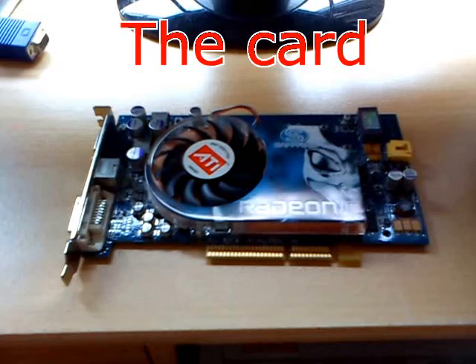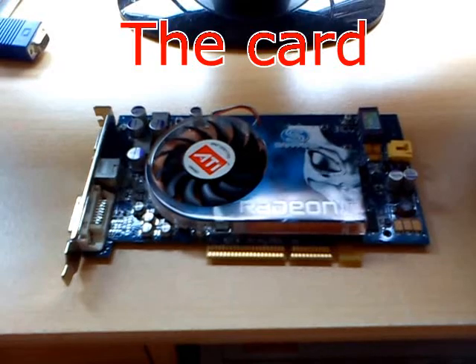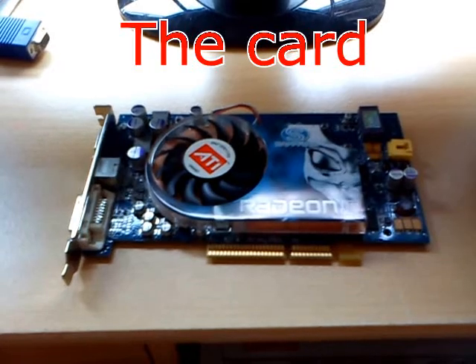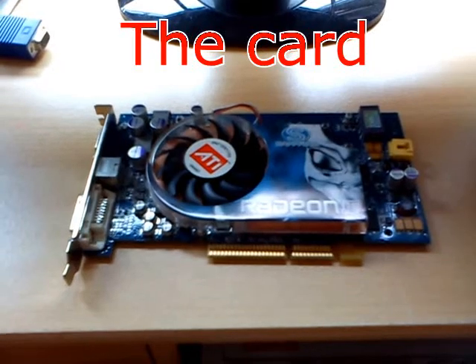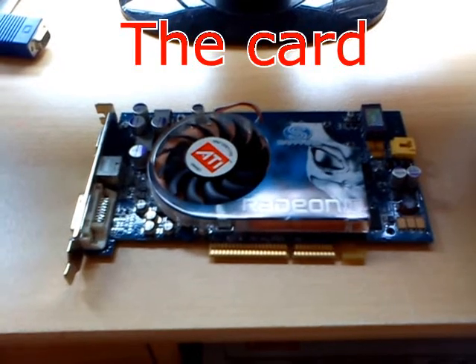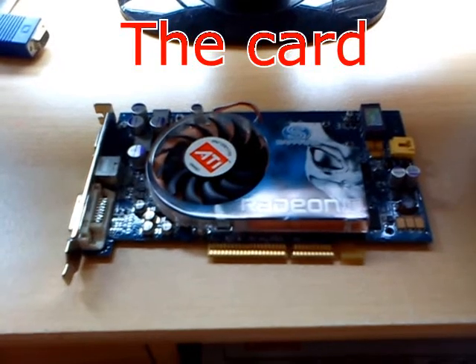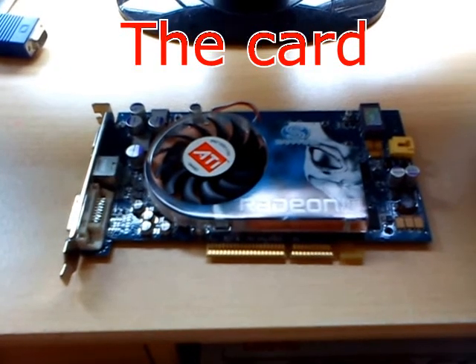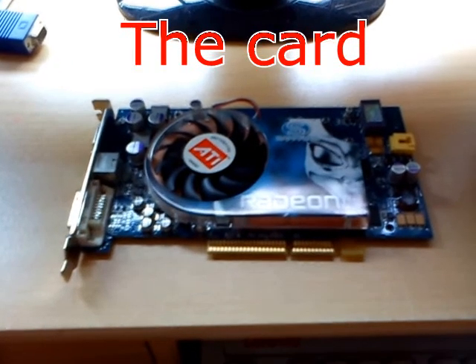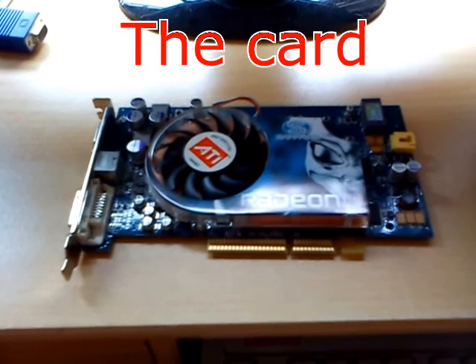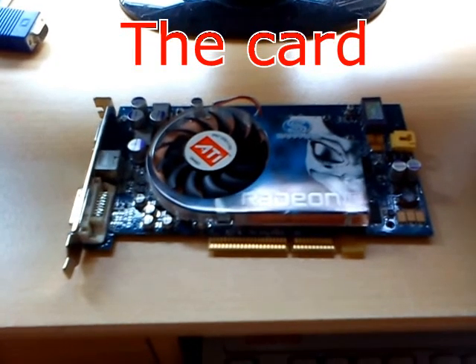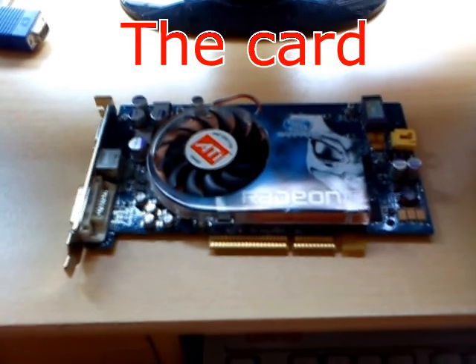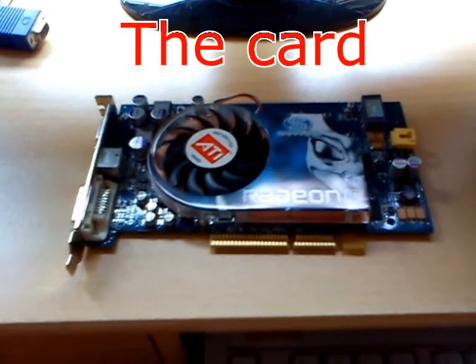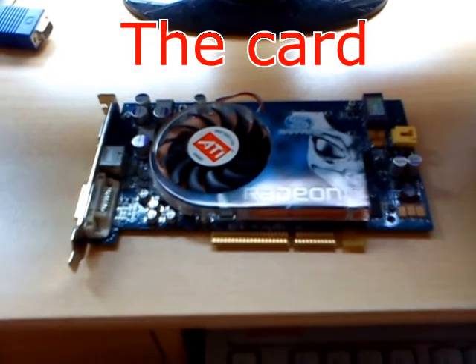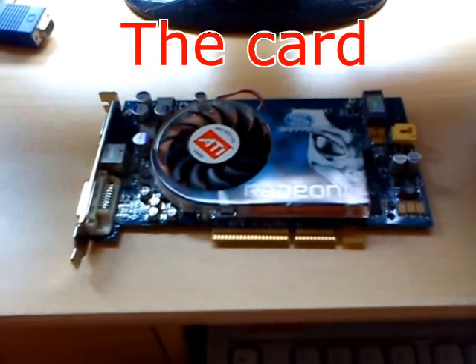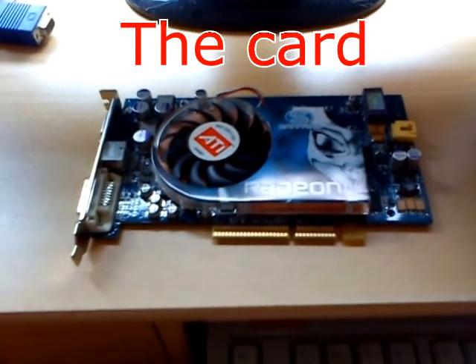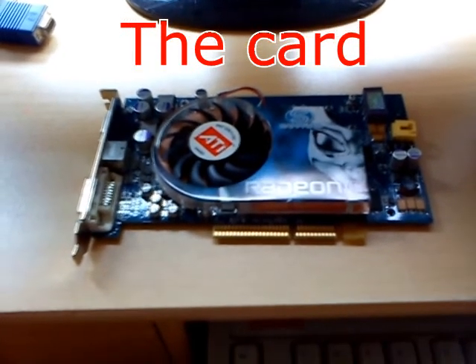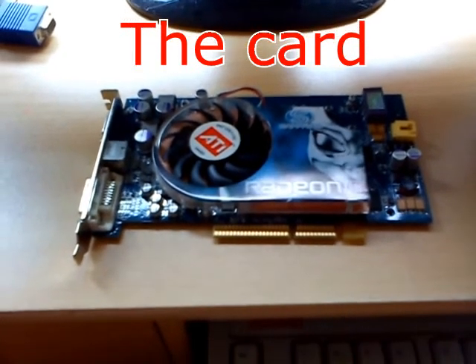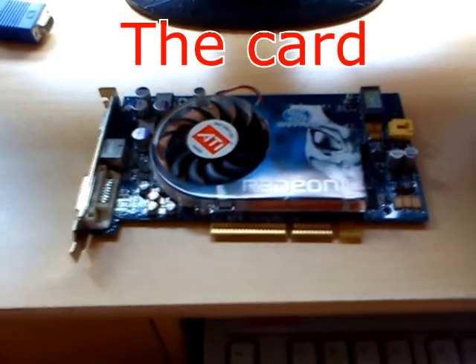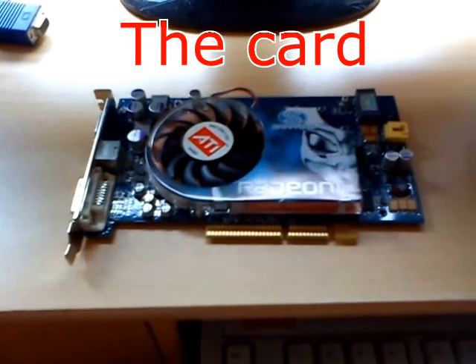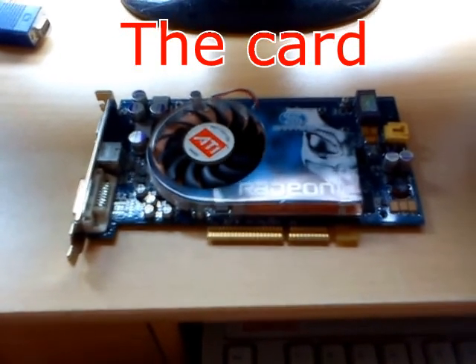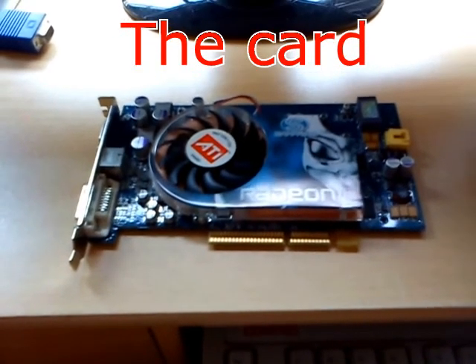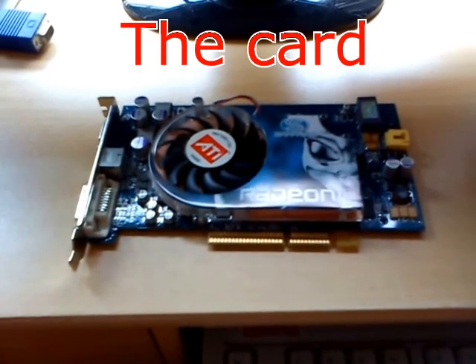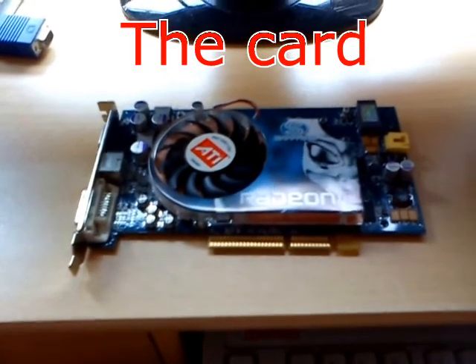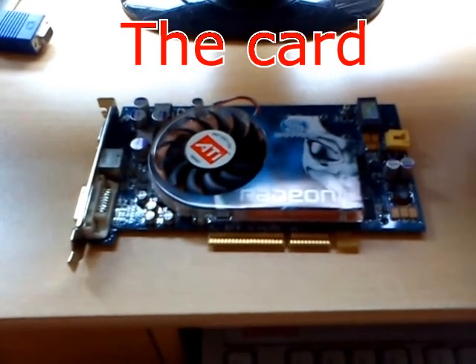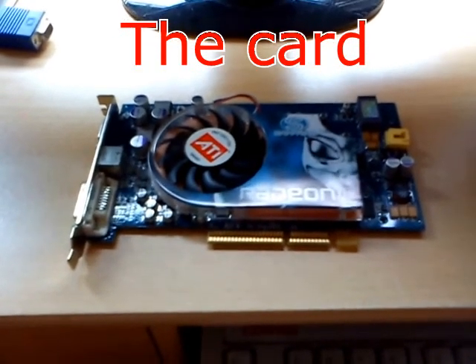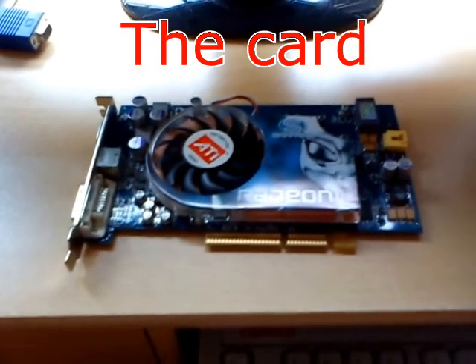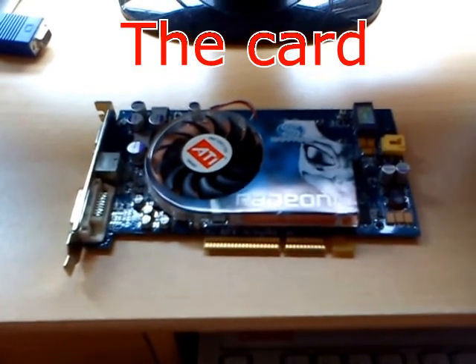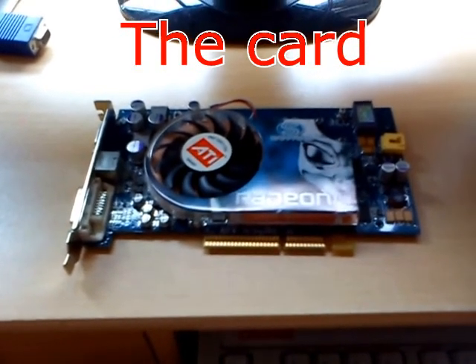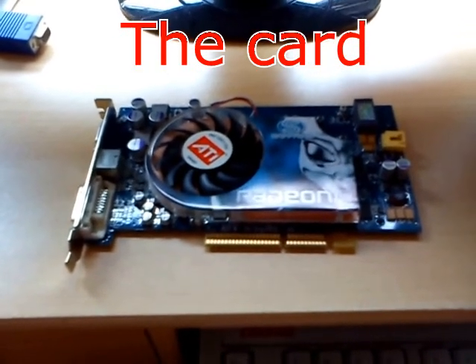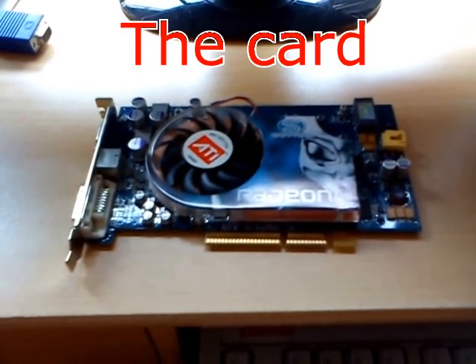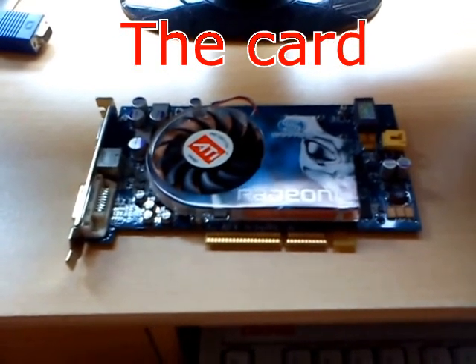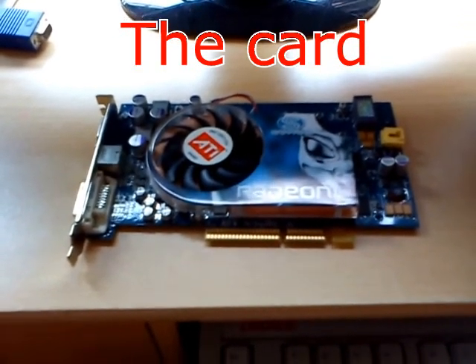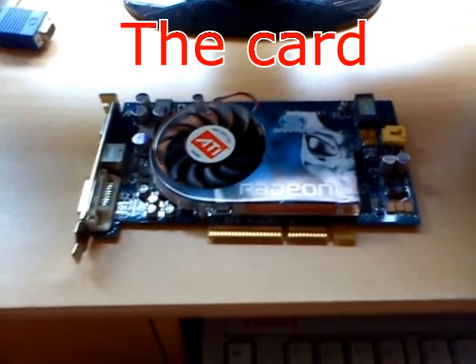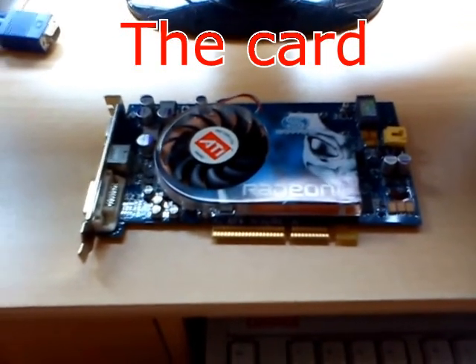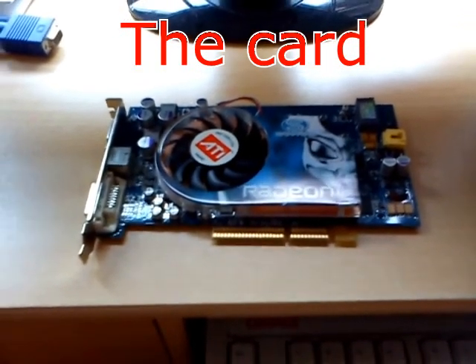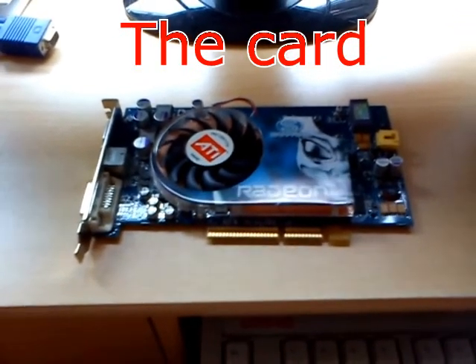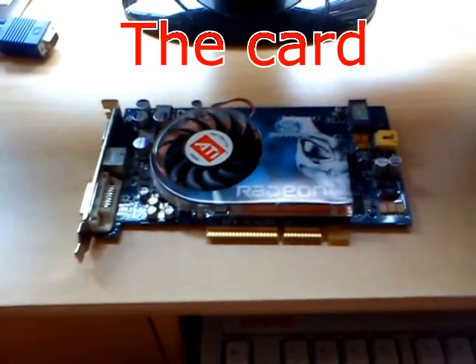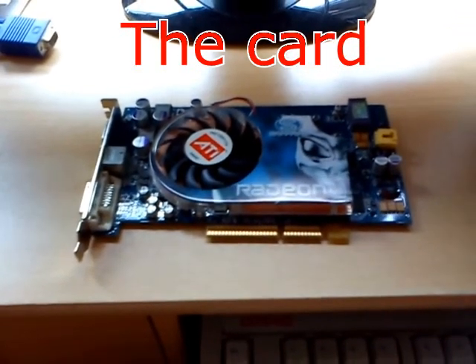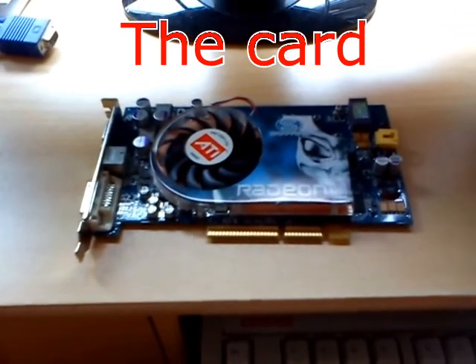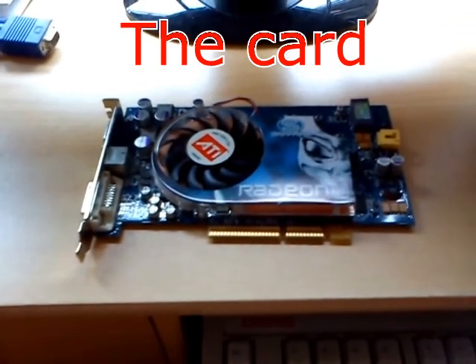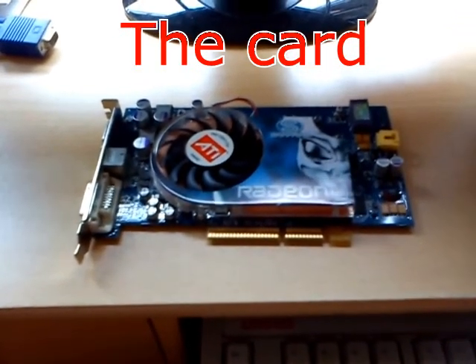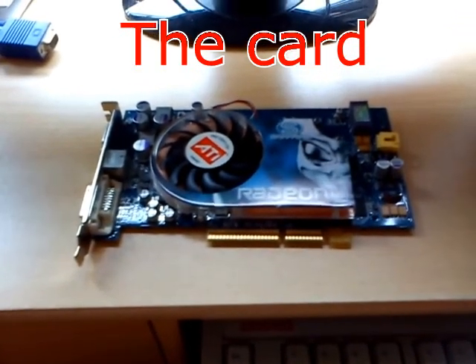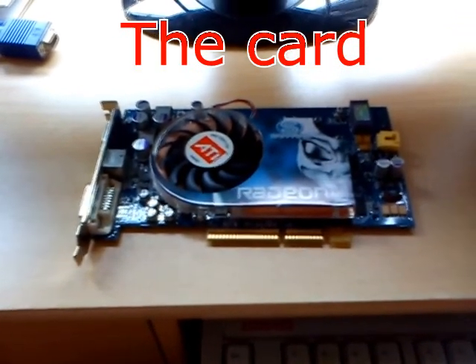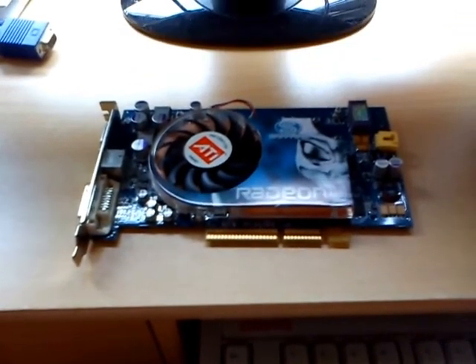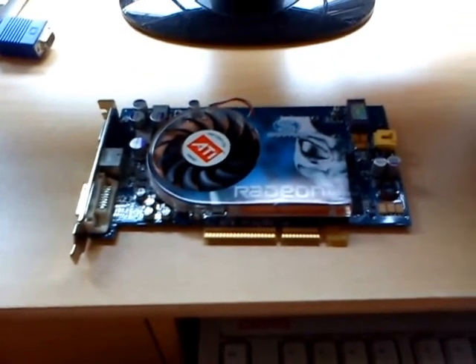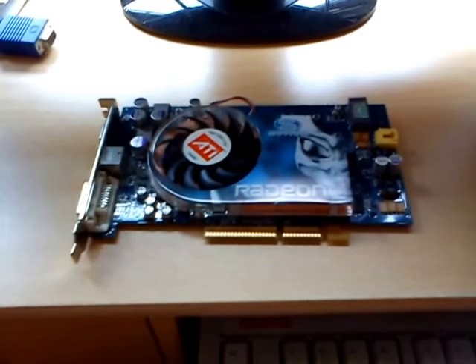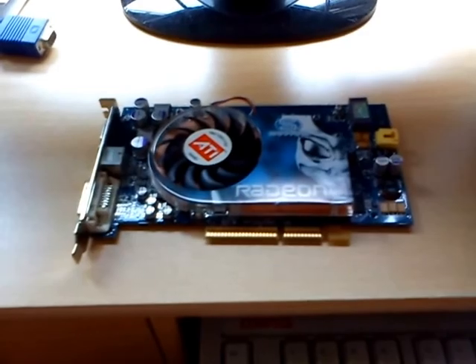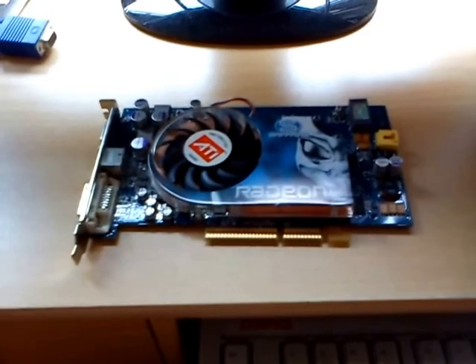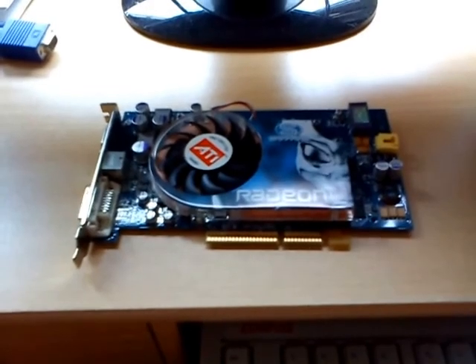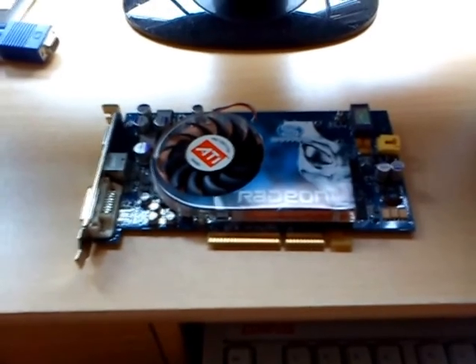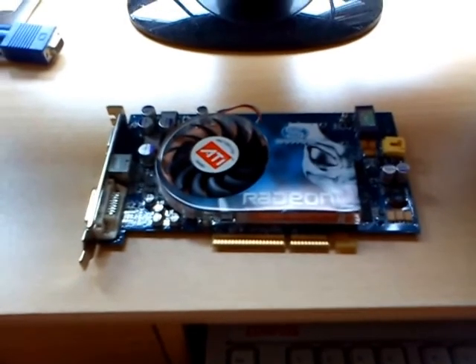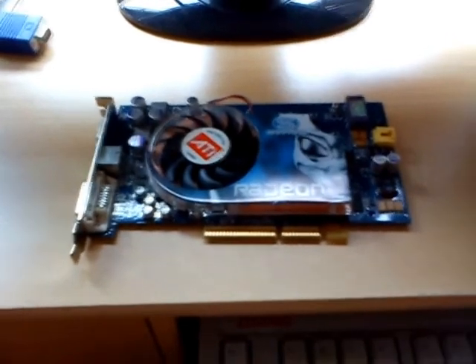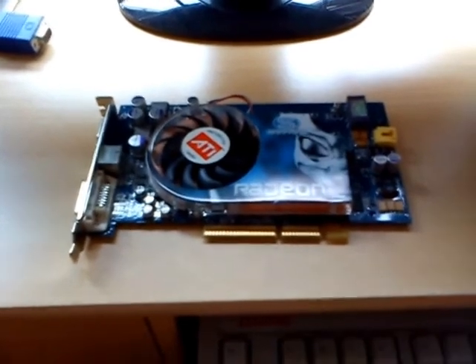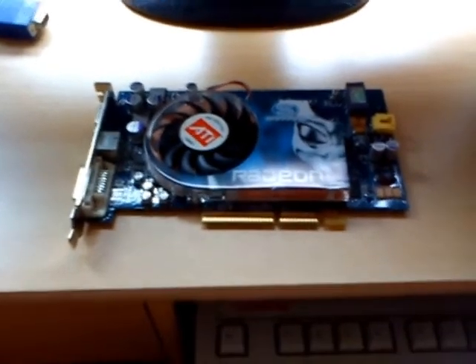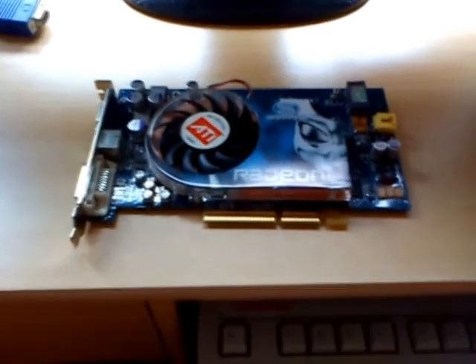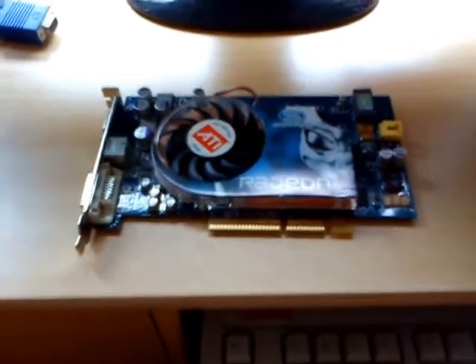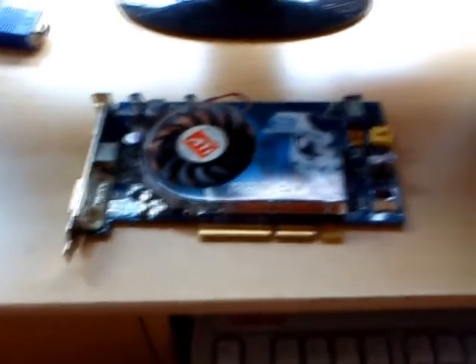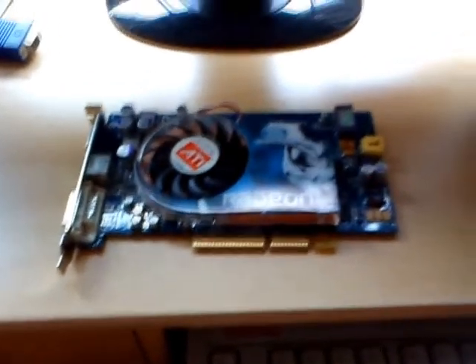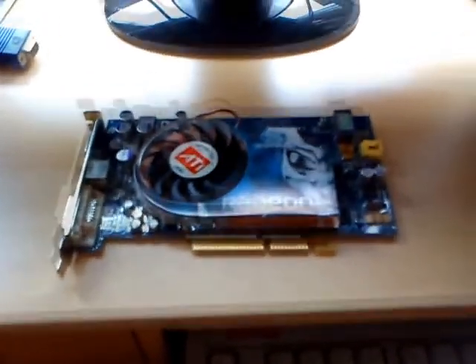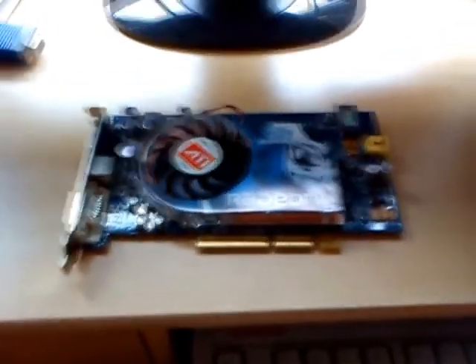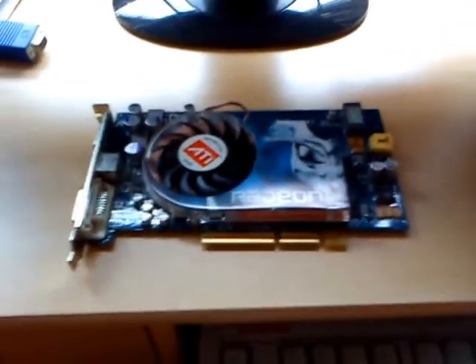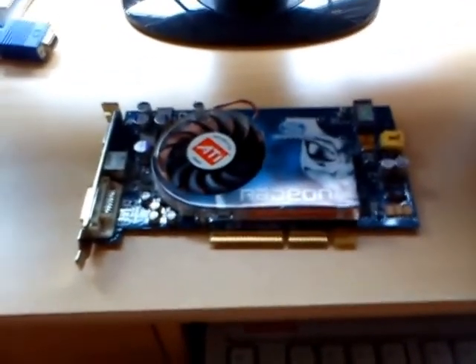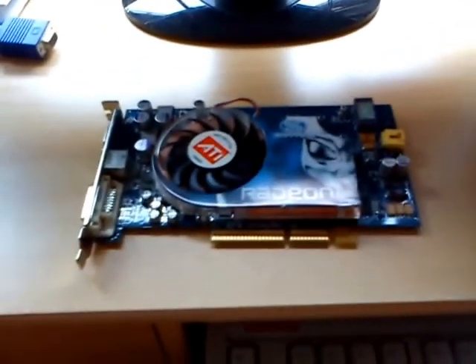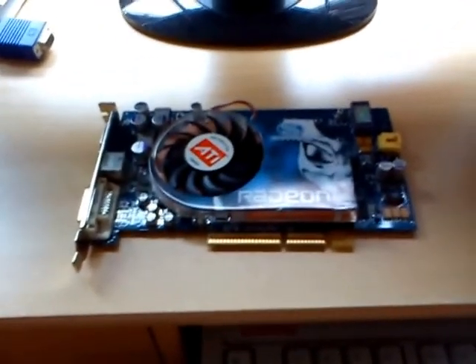Hello viewers, I'm continuing this master video. This is a review on the ATI Radeon X800 XT Platinum Edition video card.